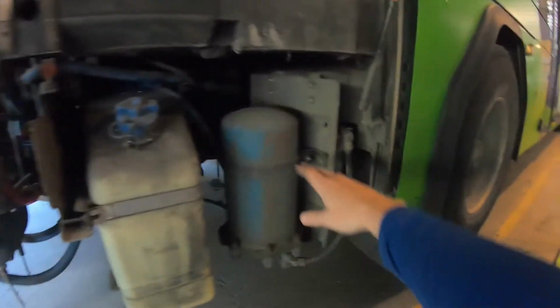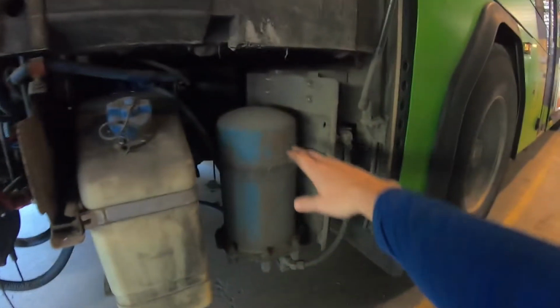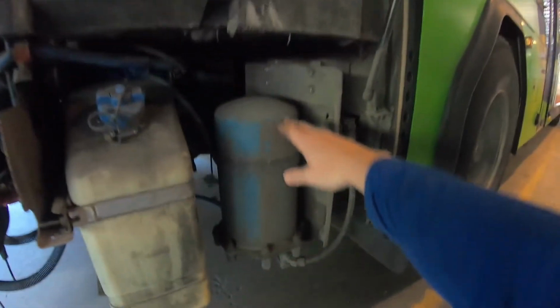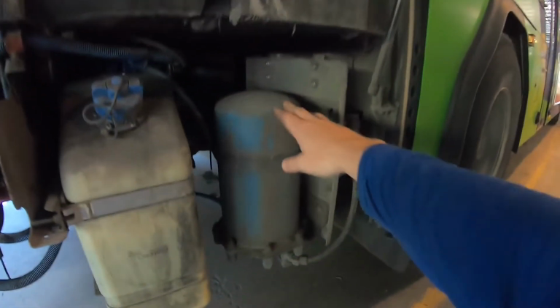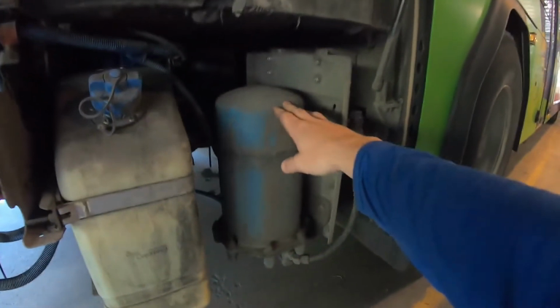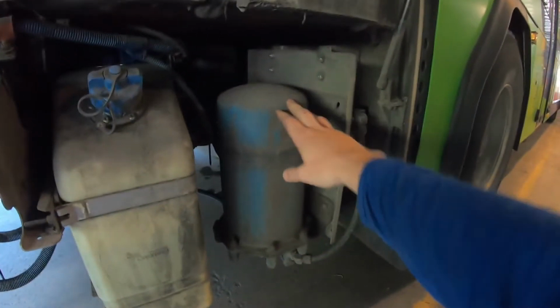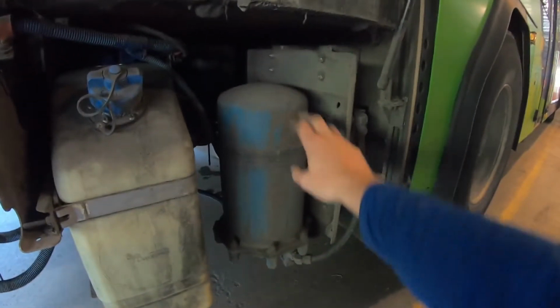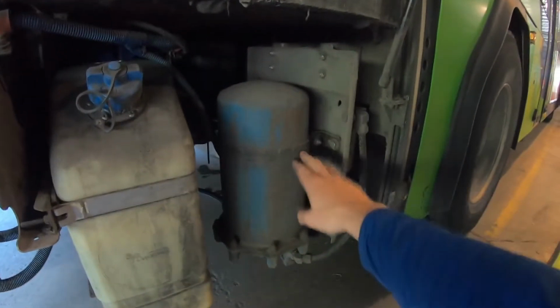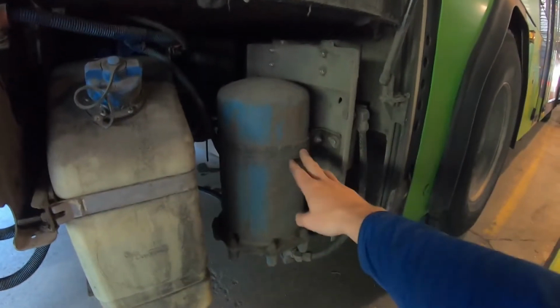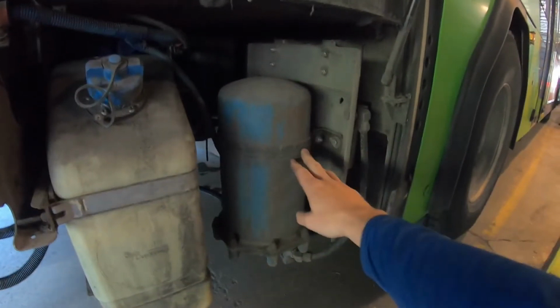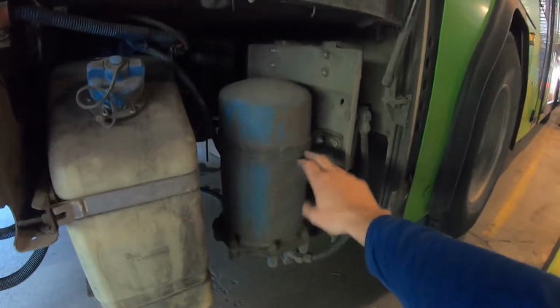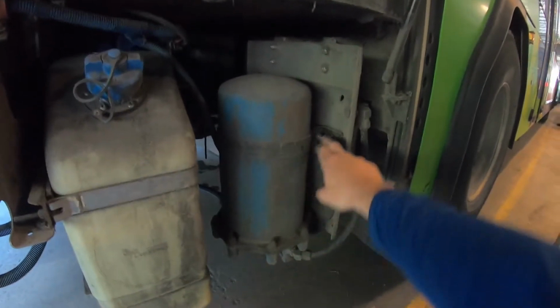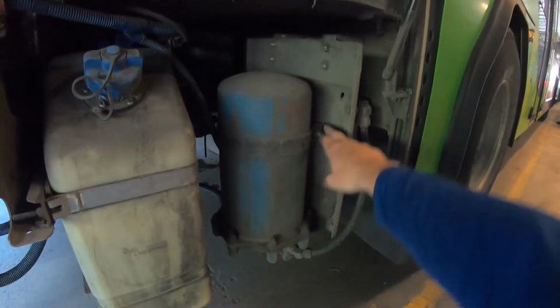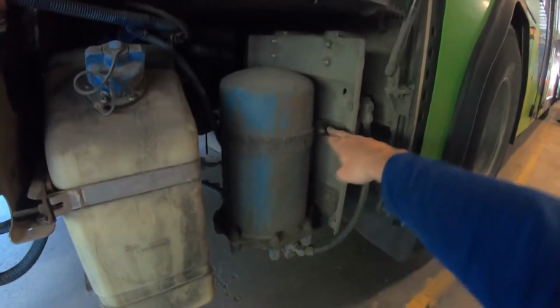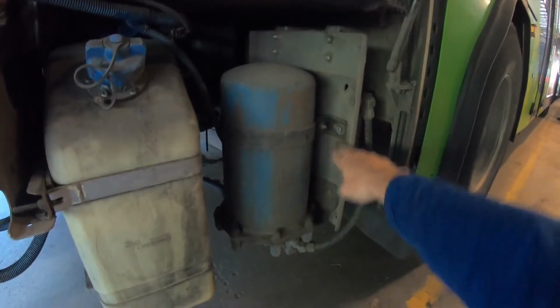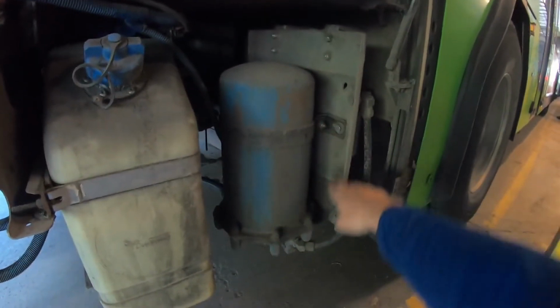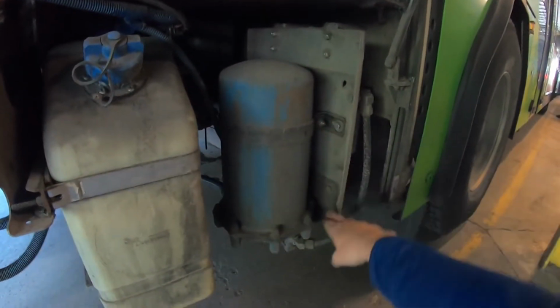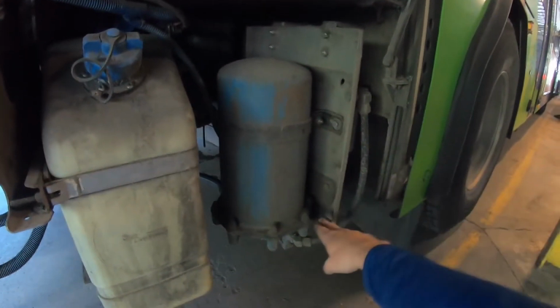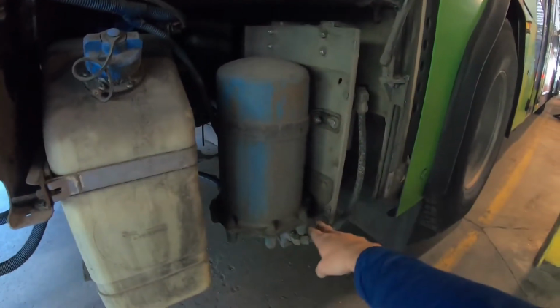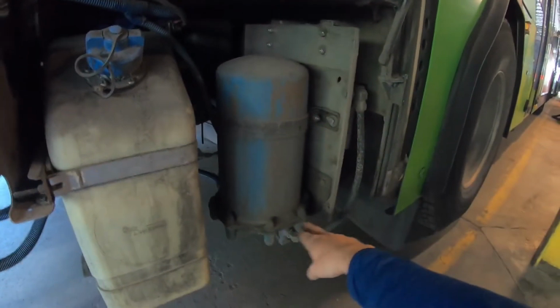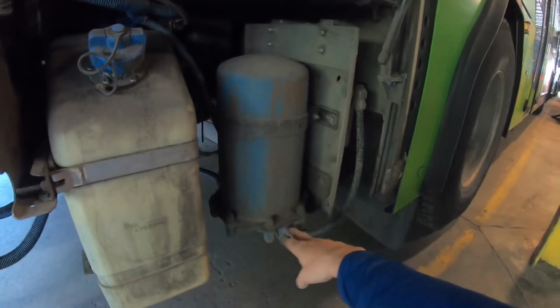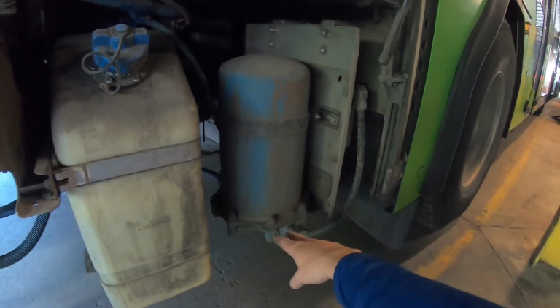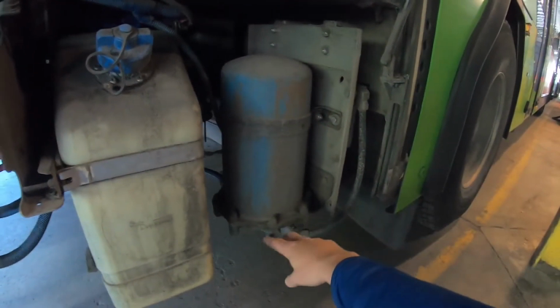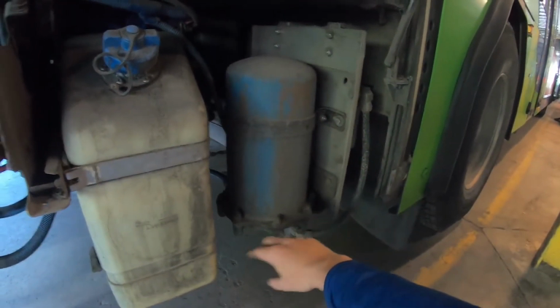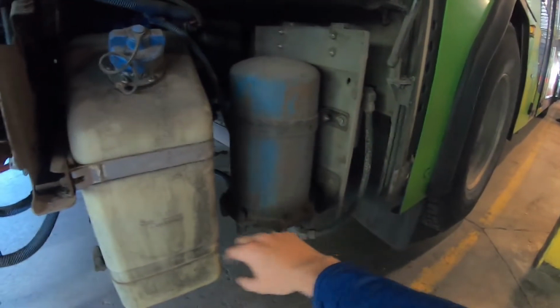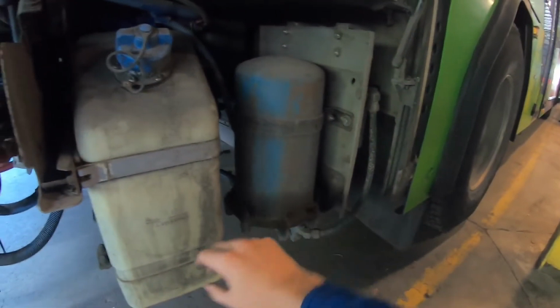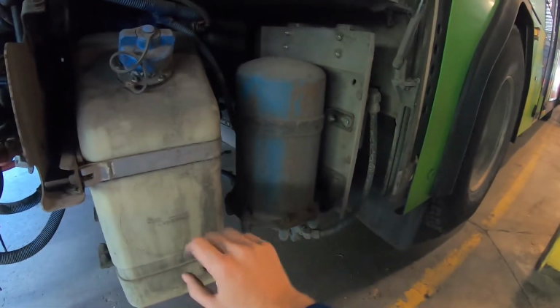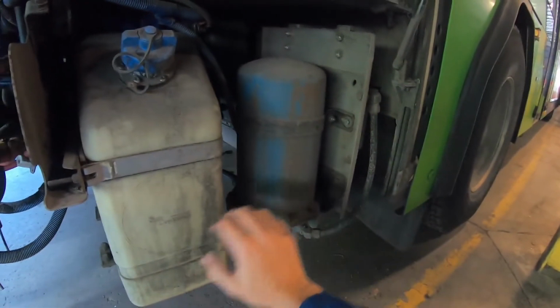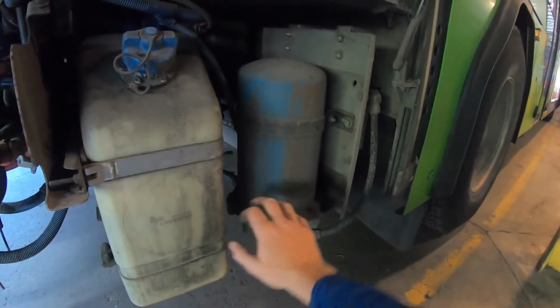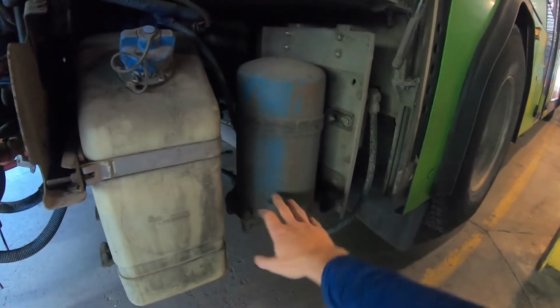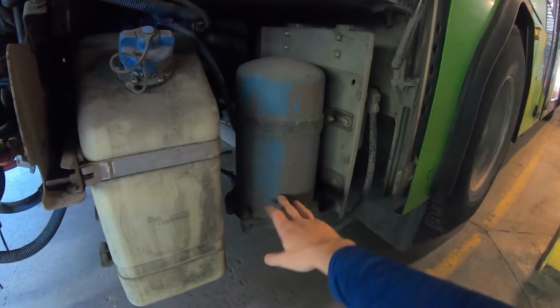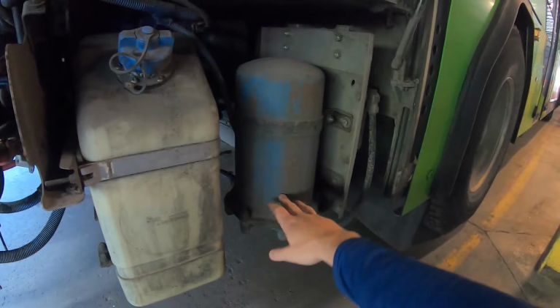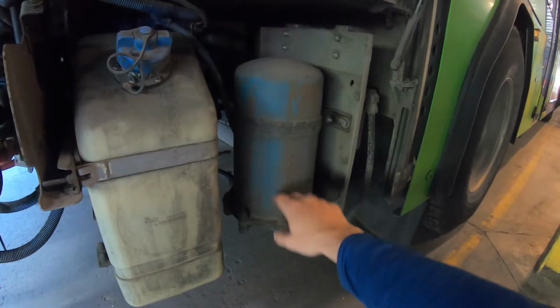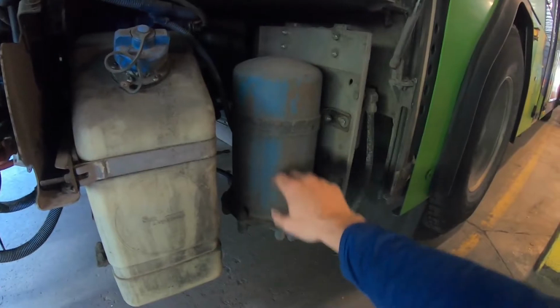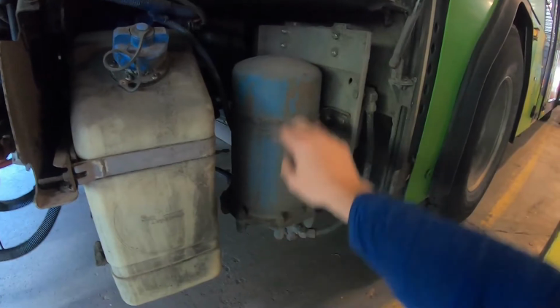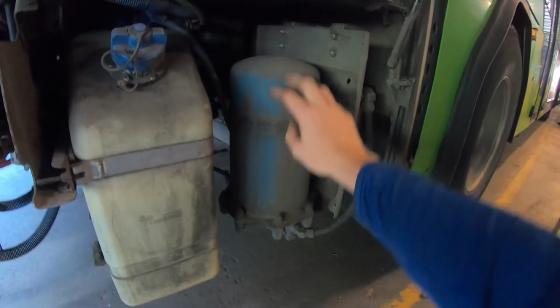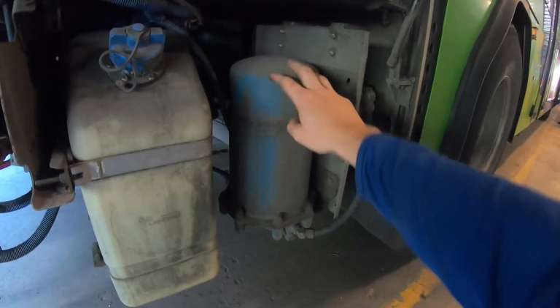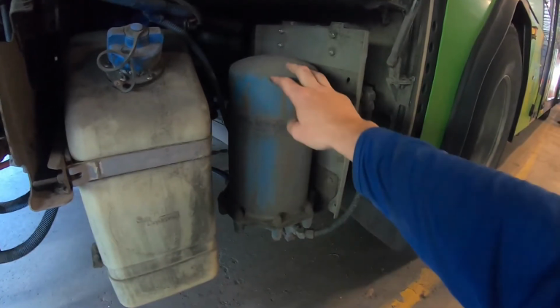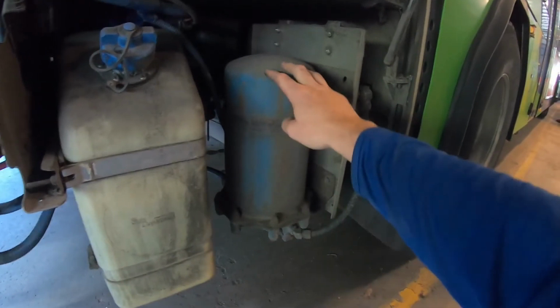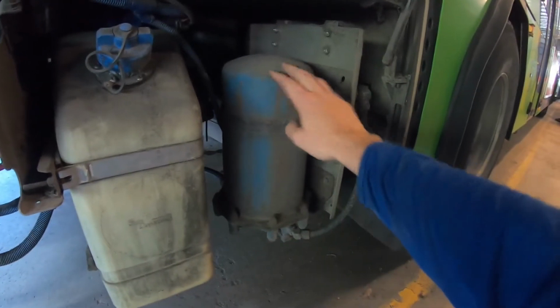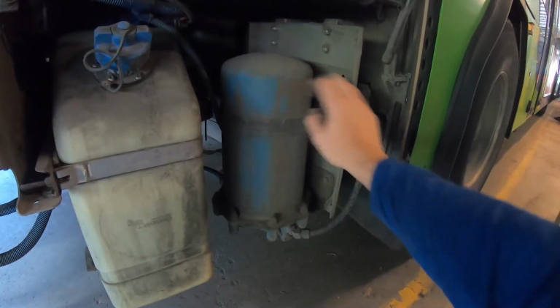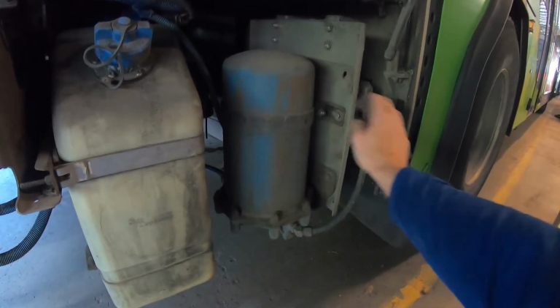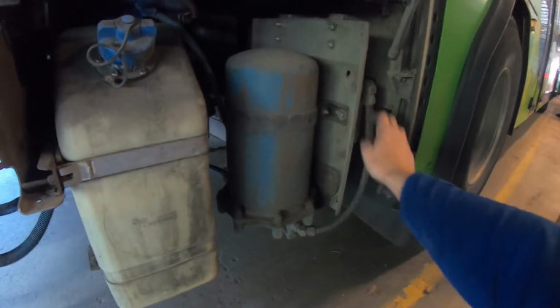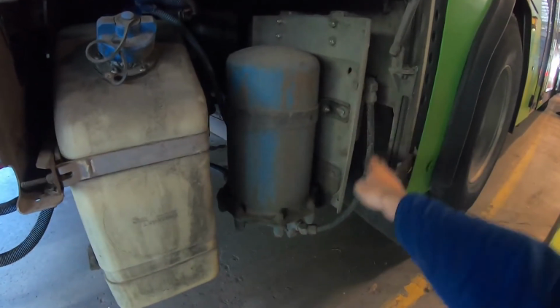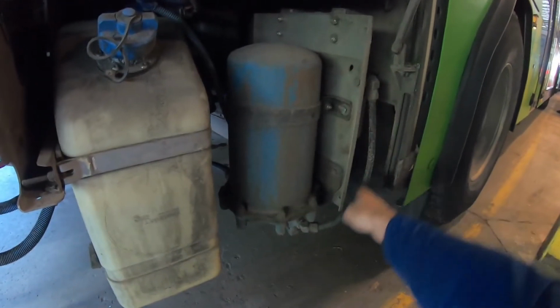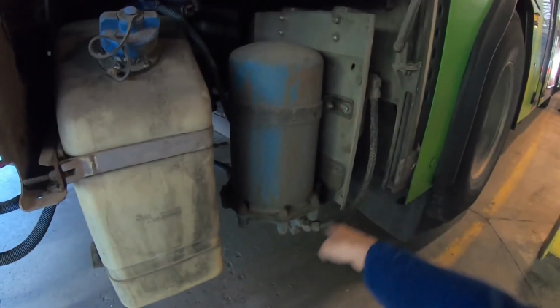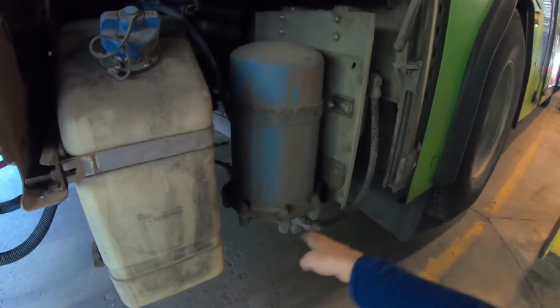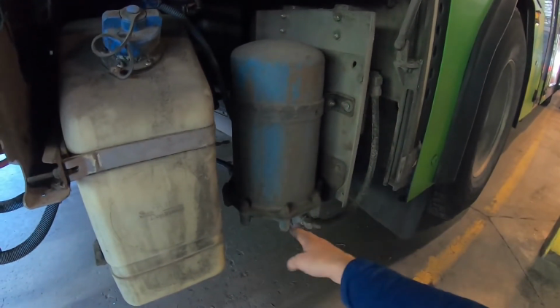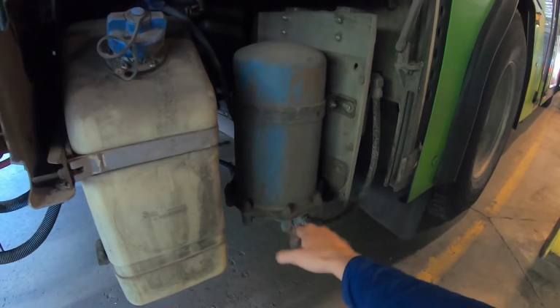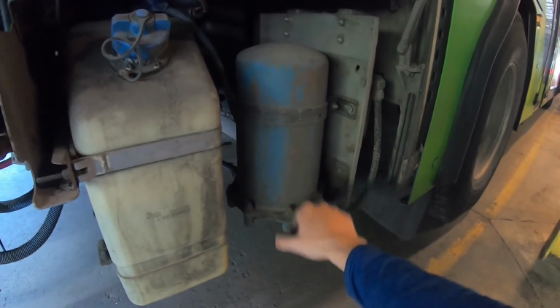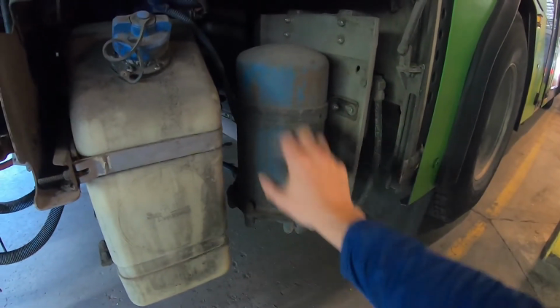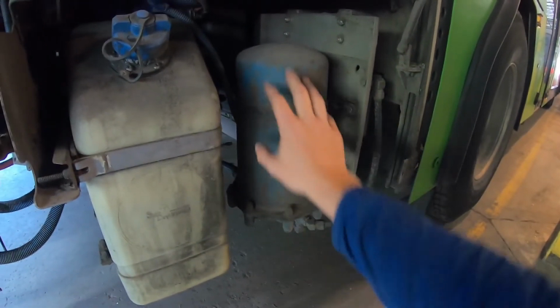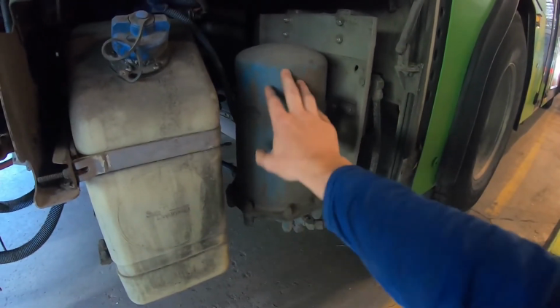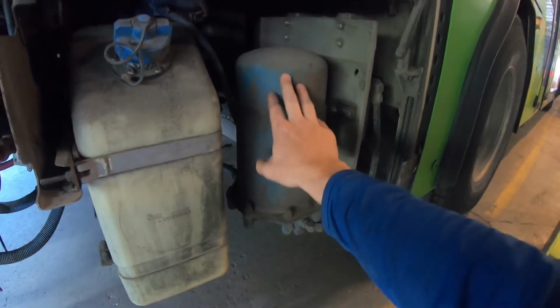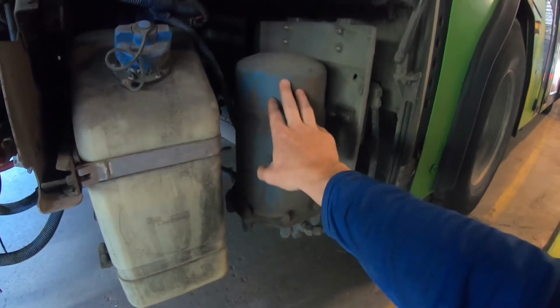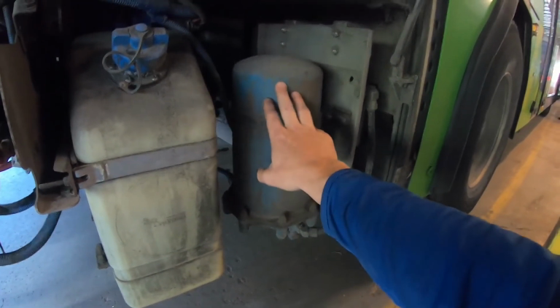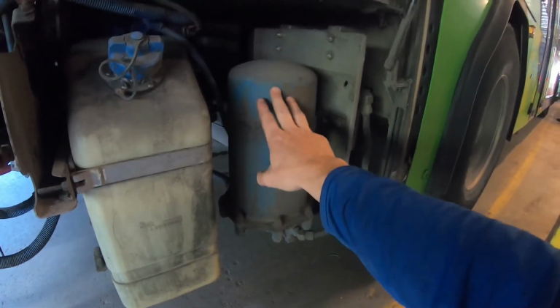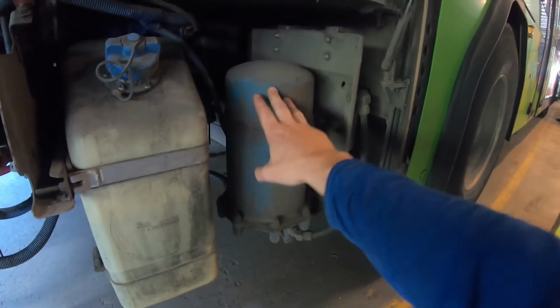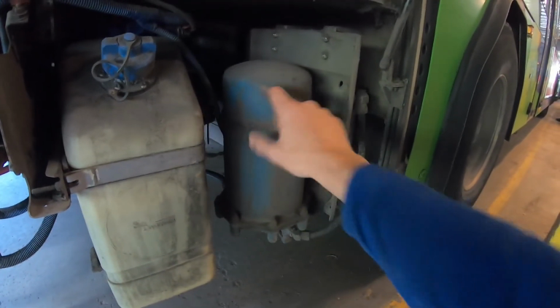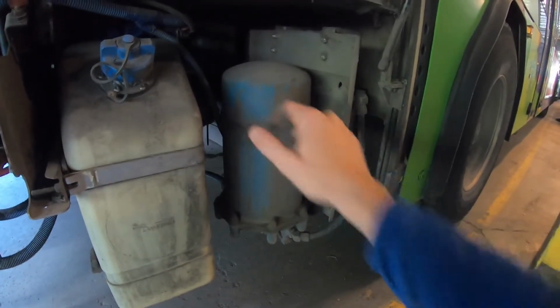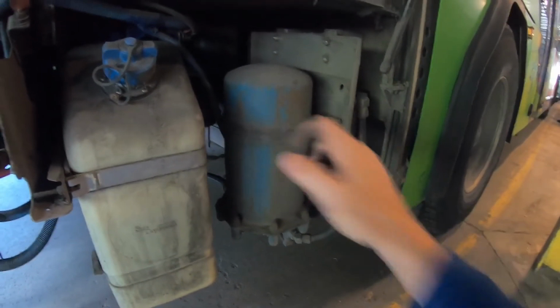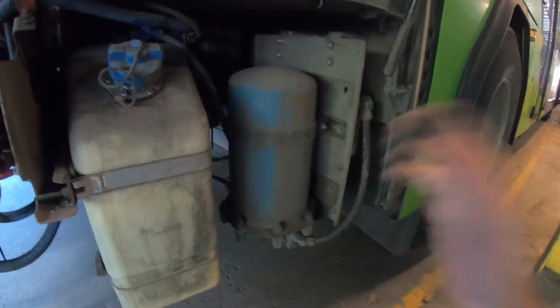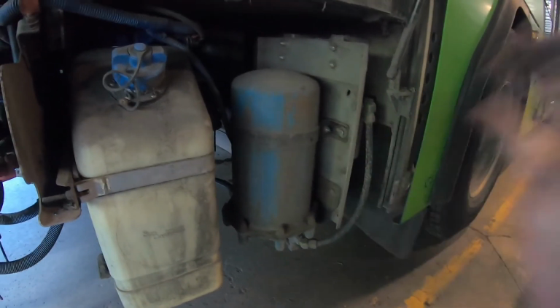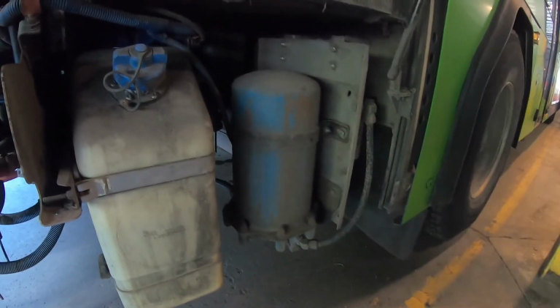The air dryer is secure to the bus with no missing bolts. Hoses are properly connected and there are no leaks.